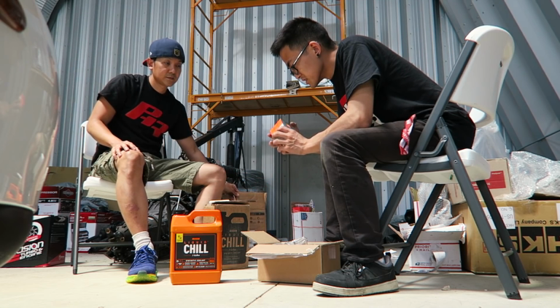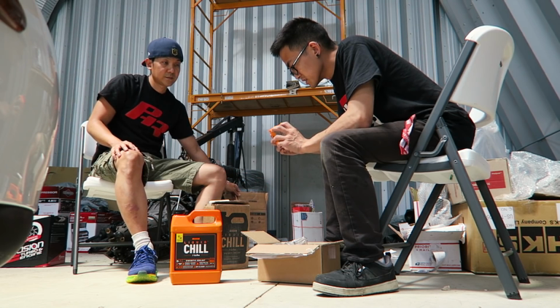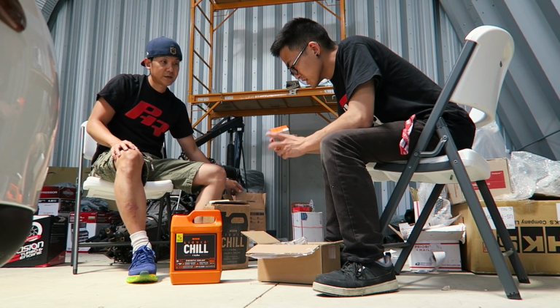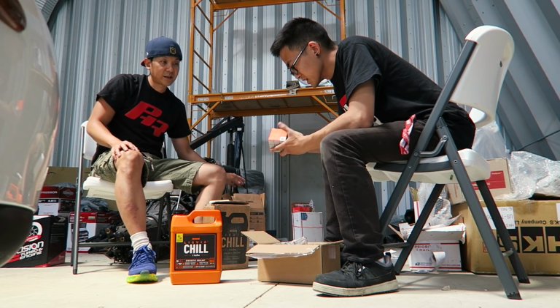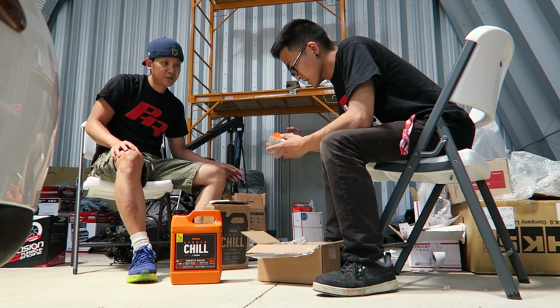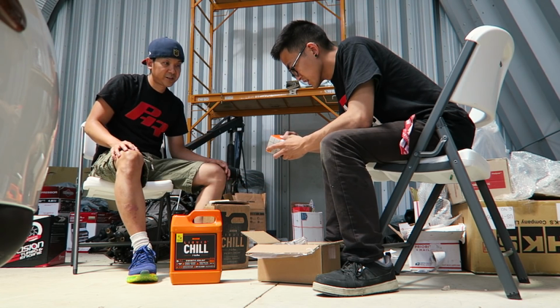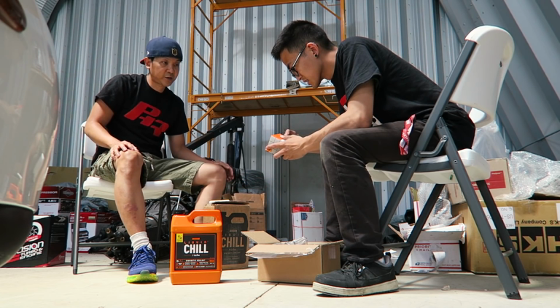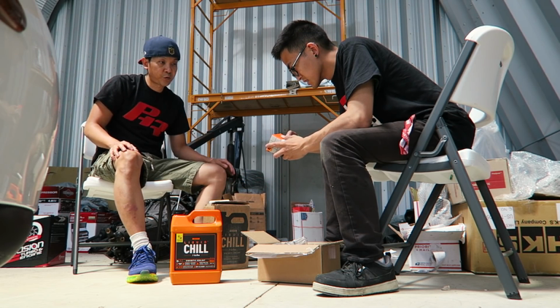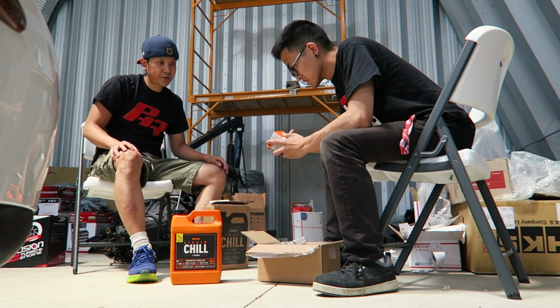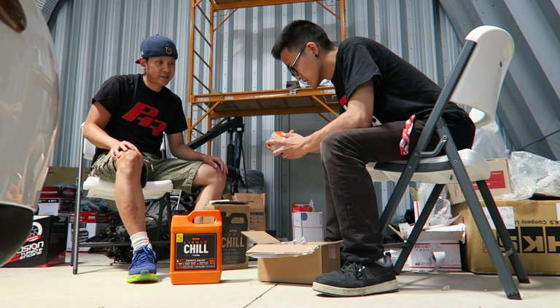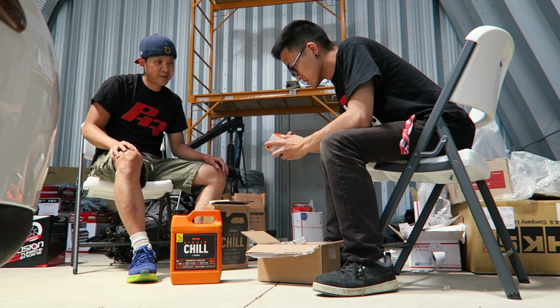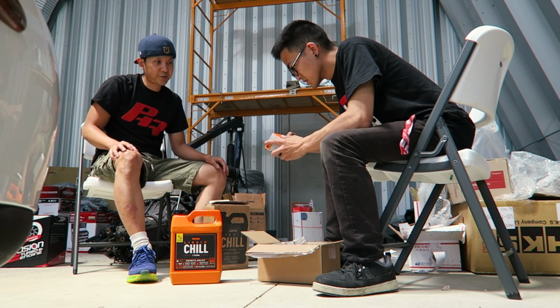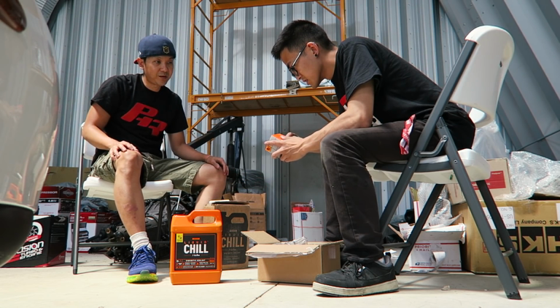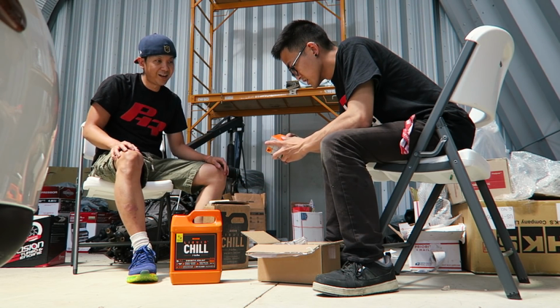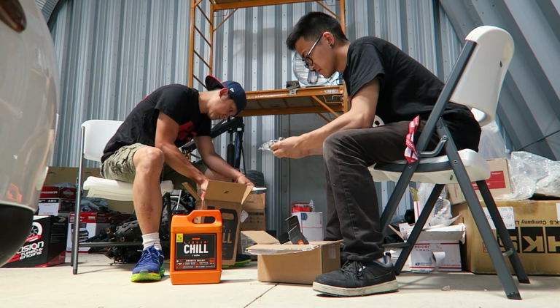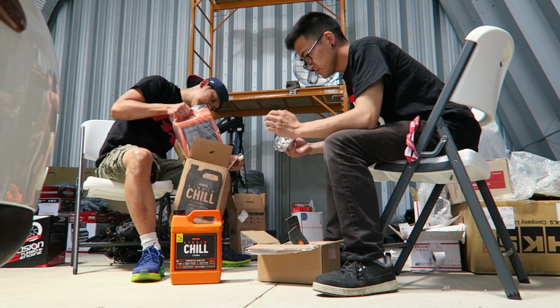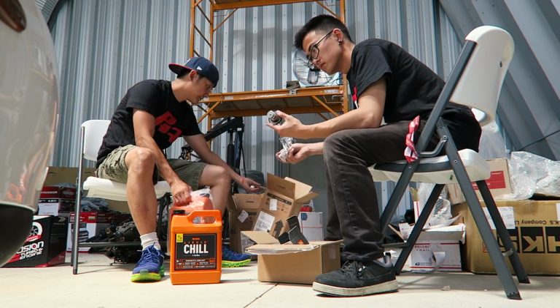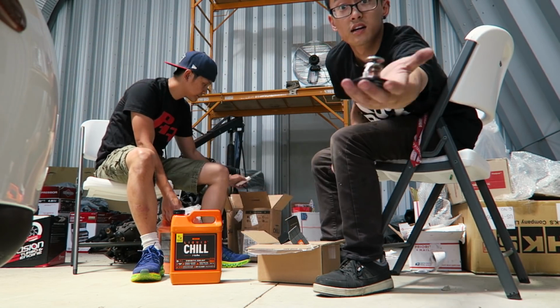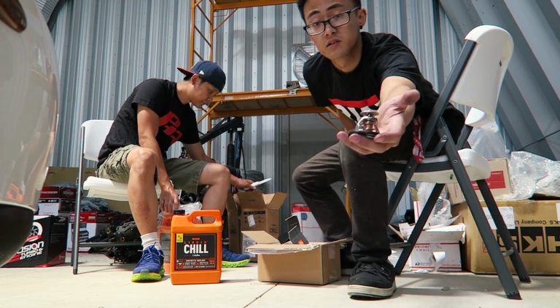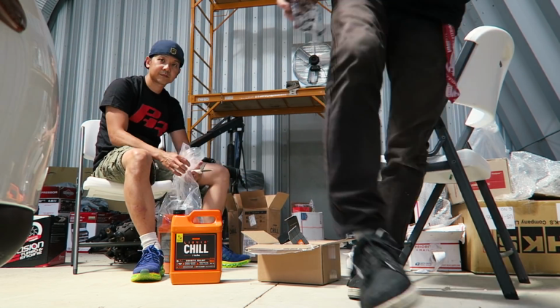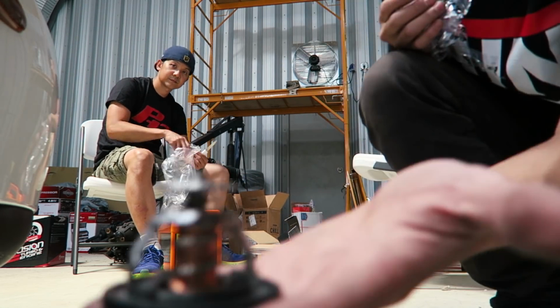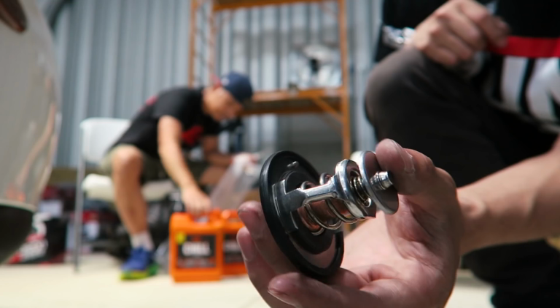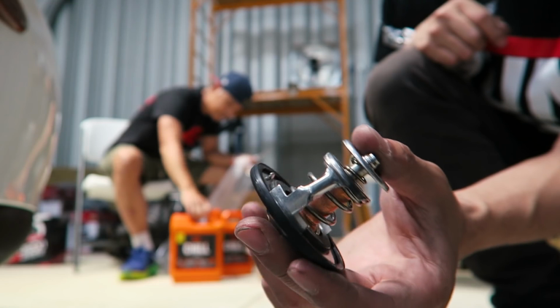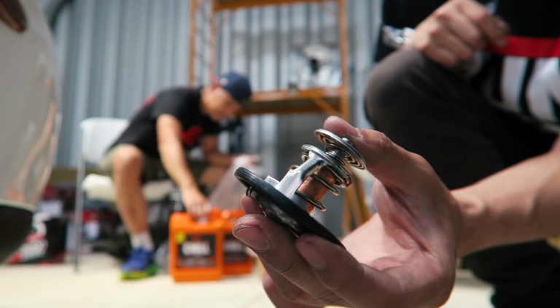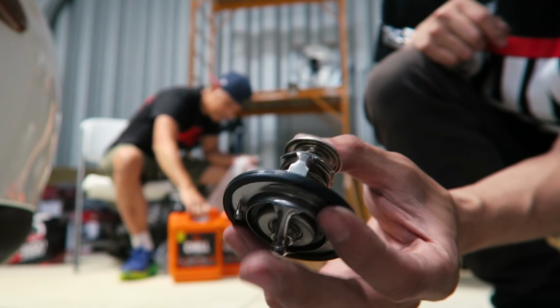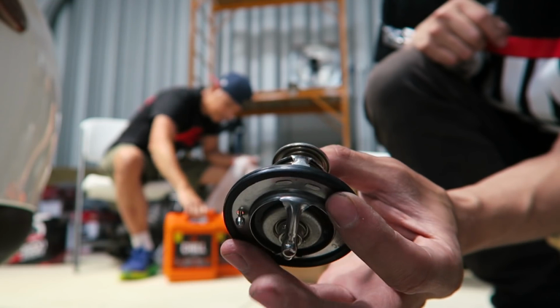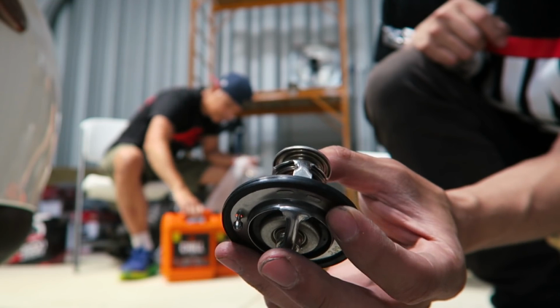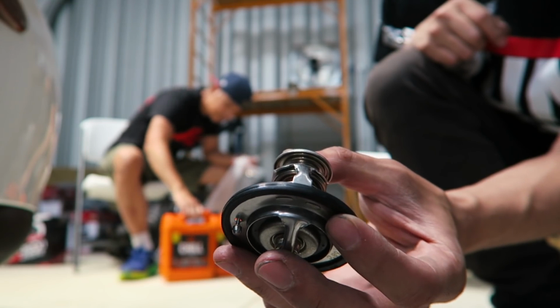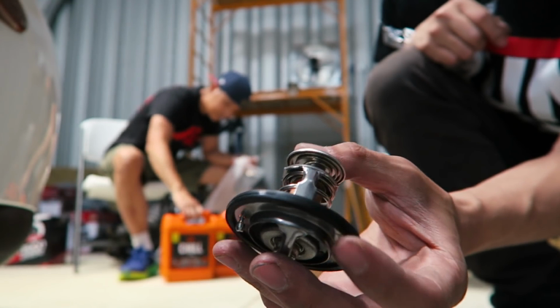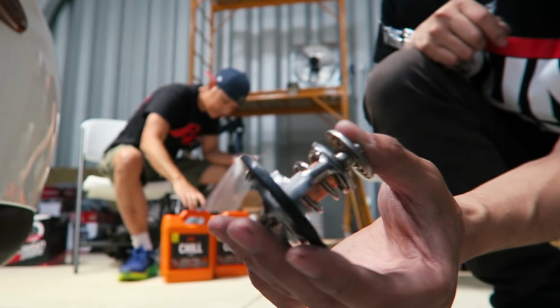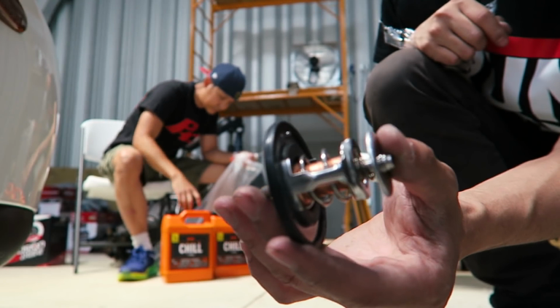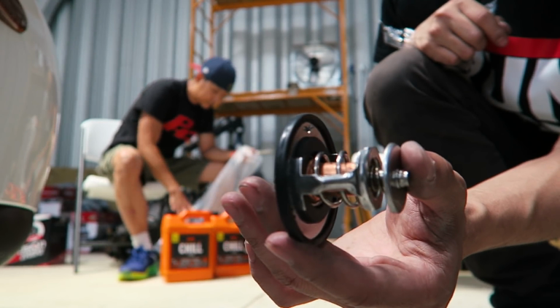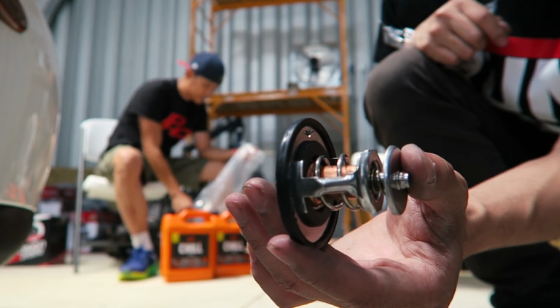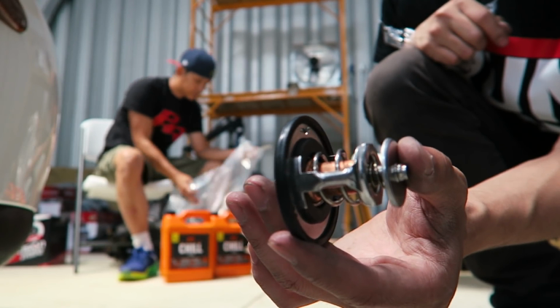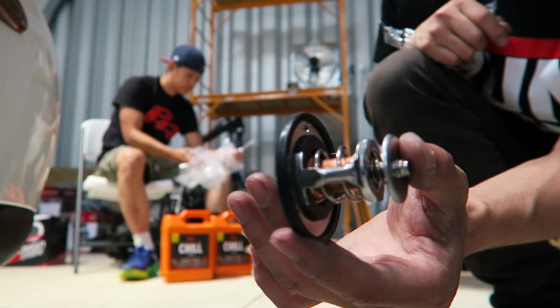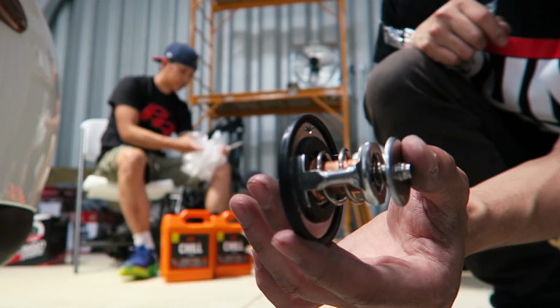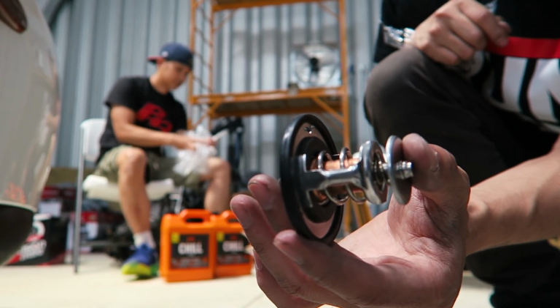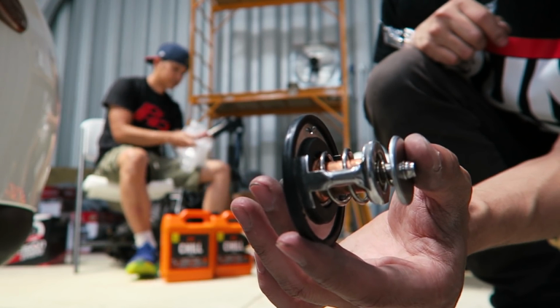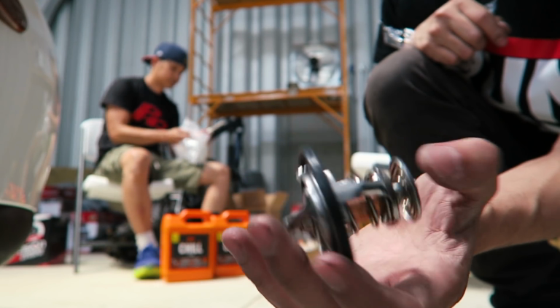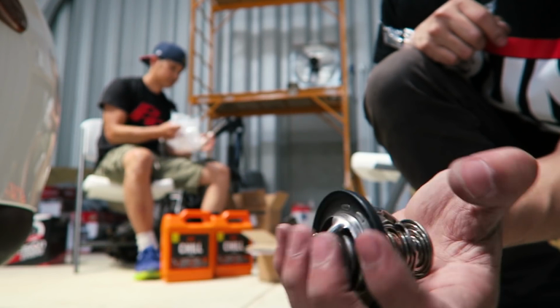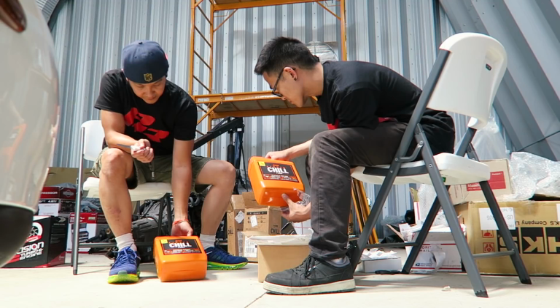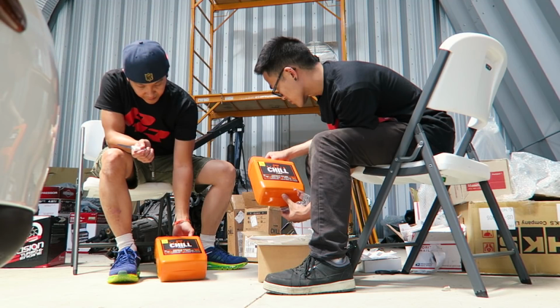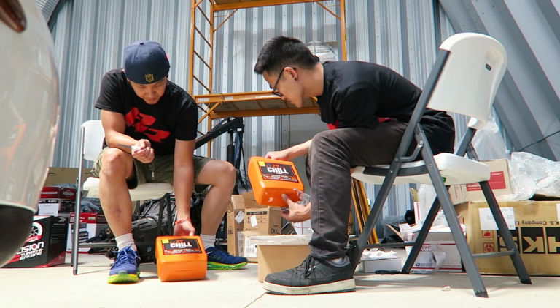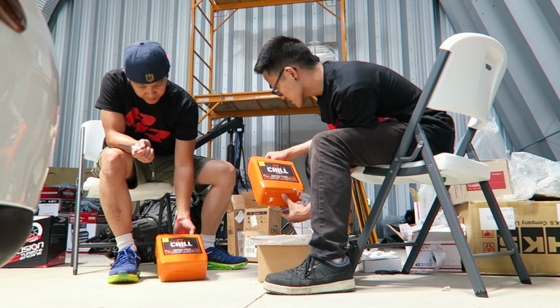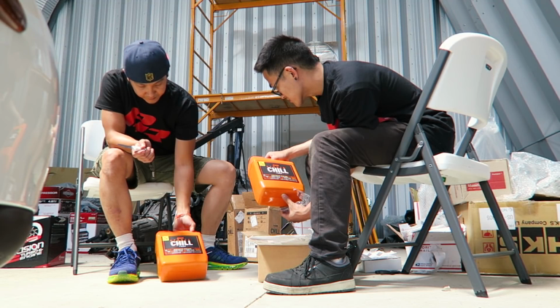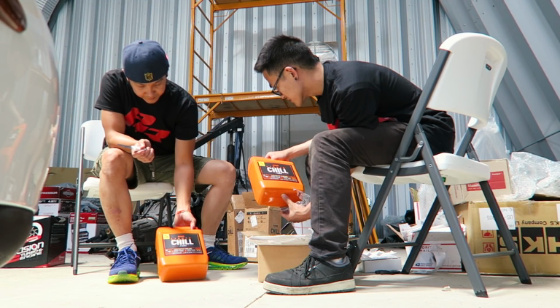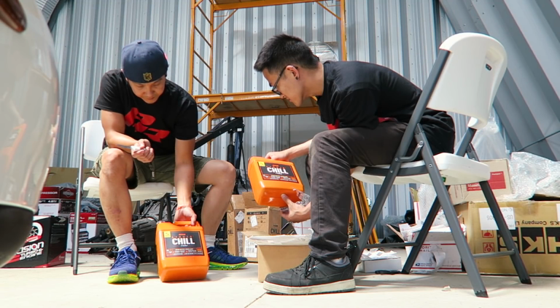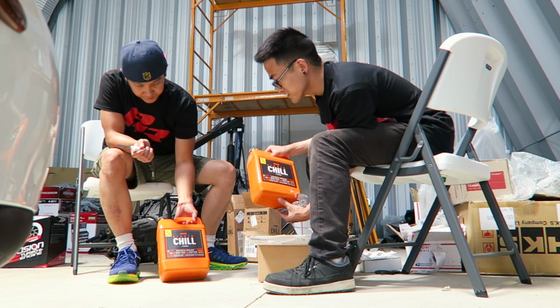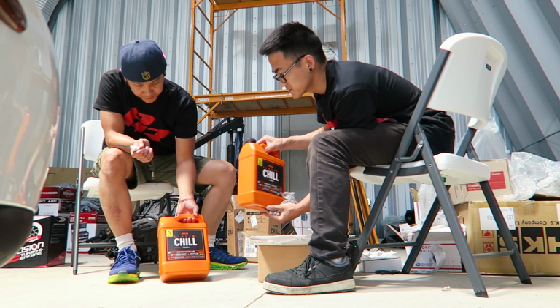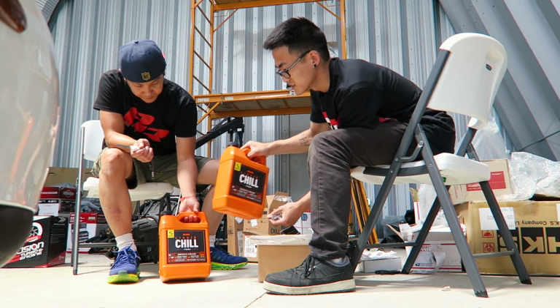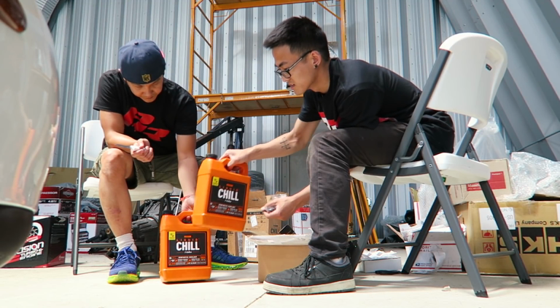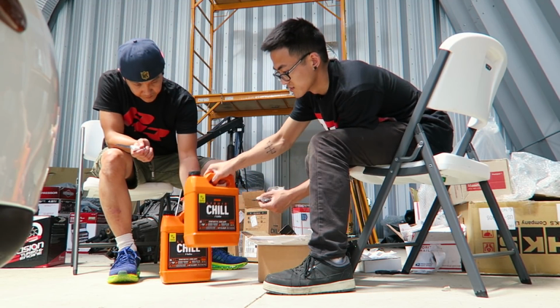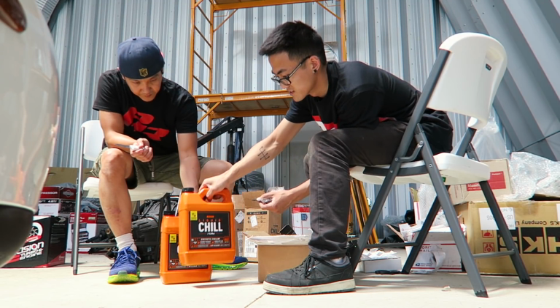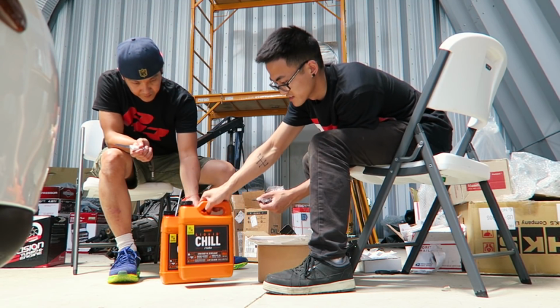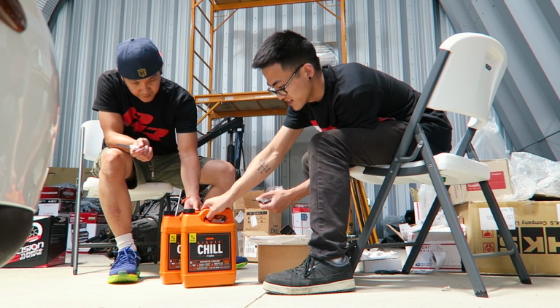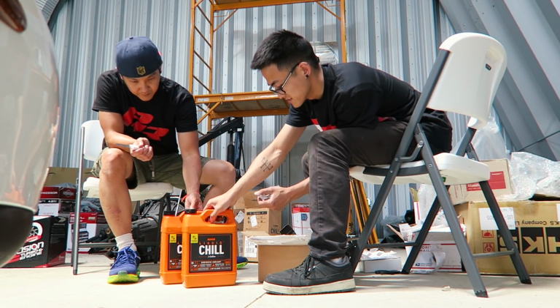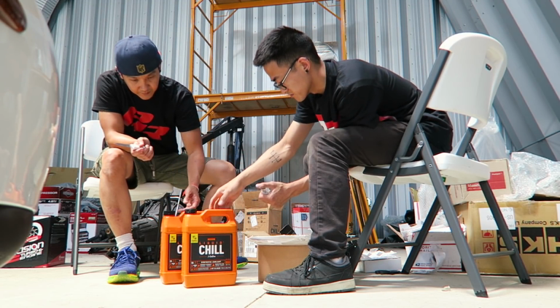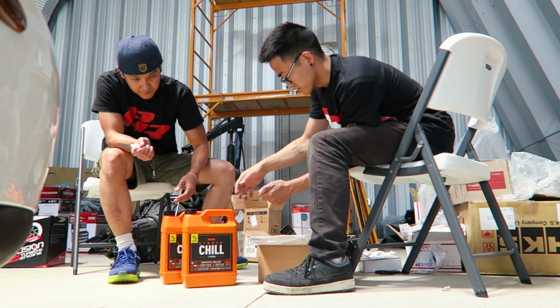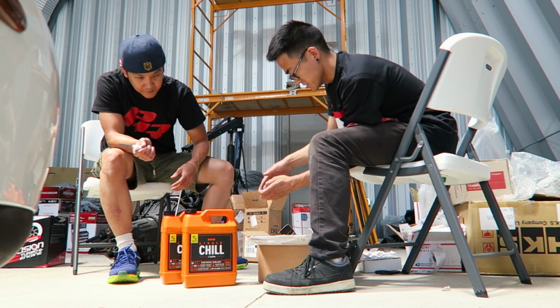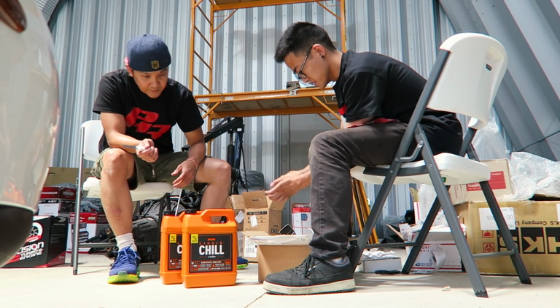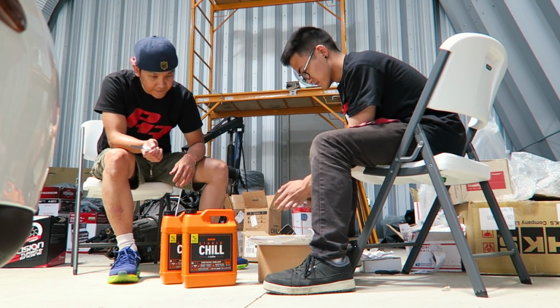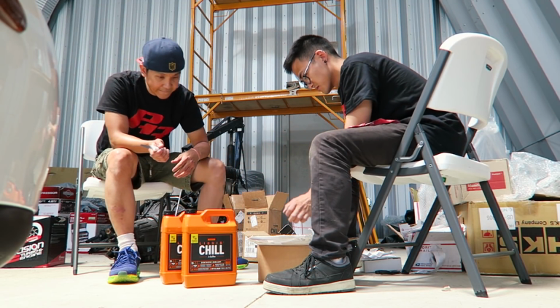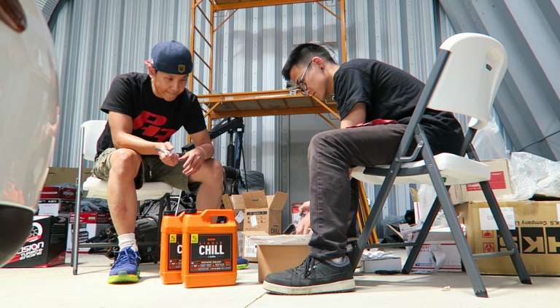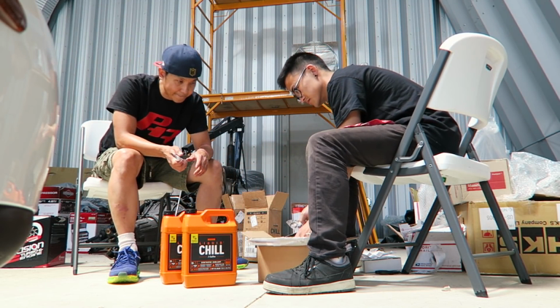Looks like a Rubik's cube. Got a nice little thermostat here — pre-mix 50/50. That is brilliant.